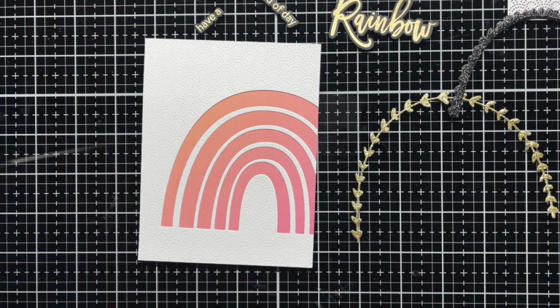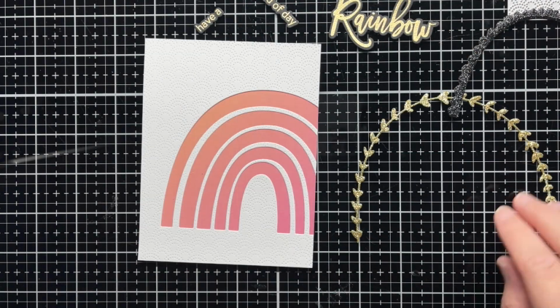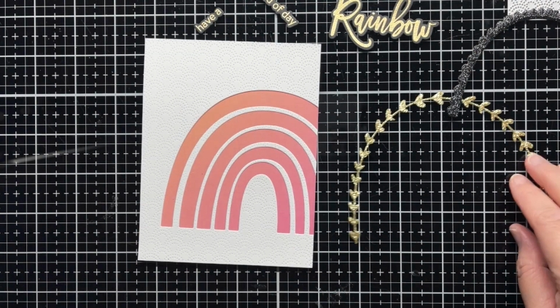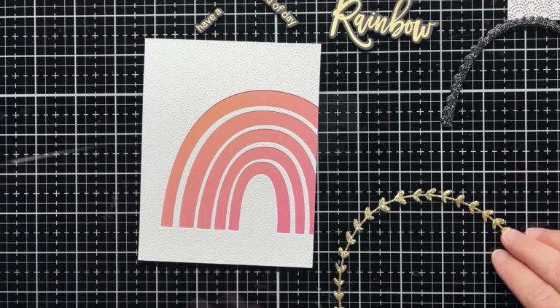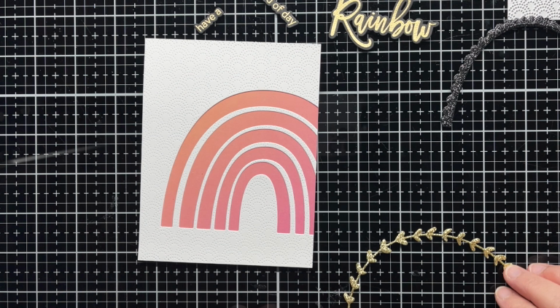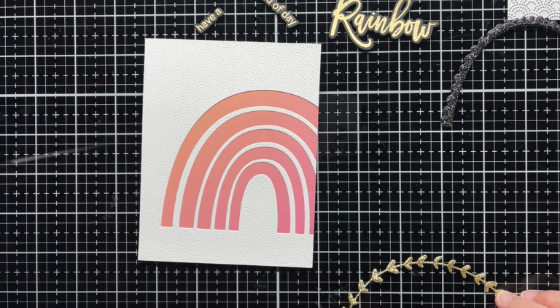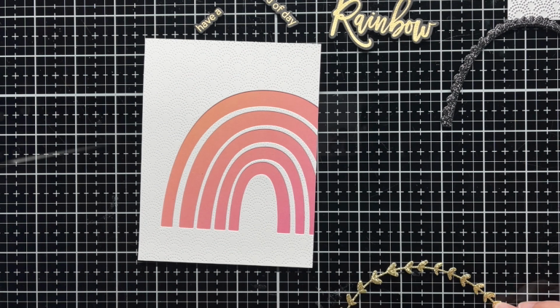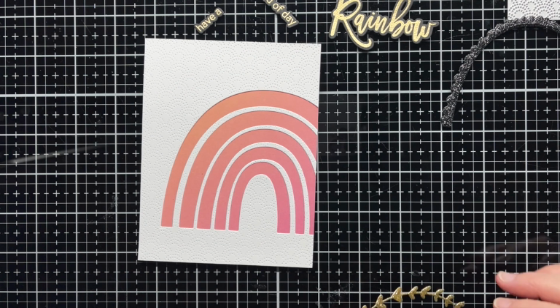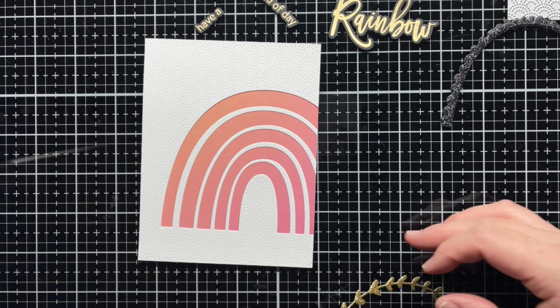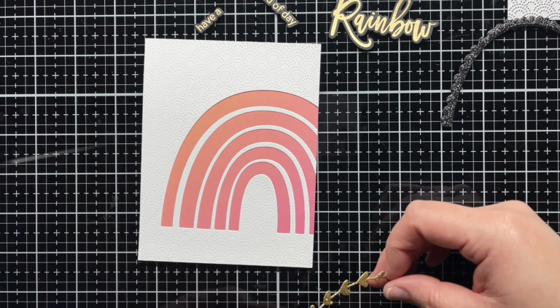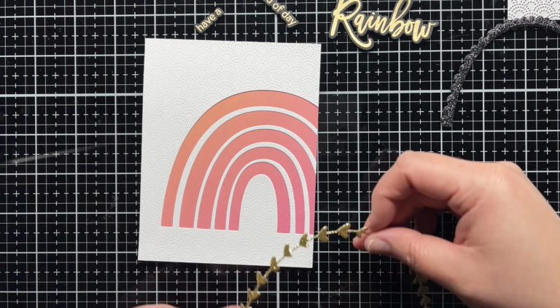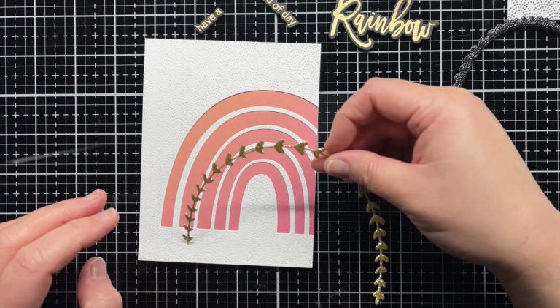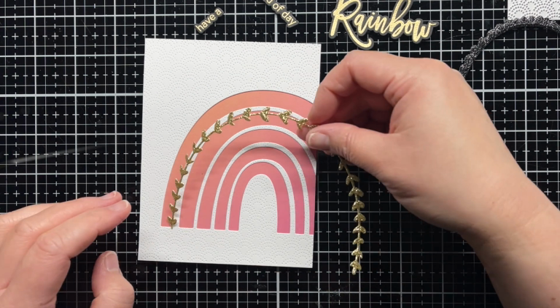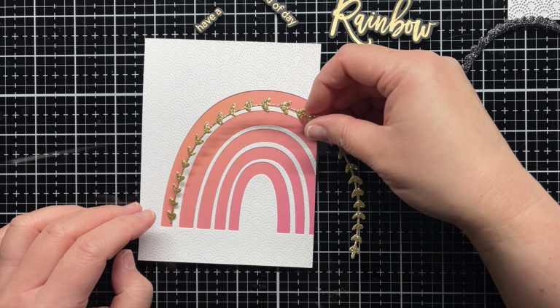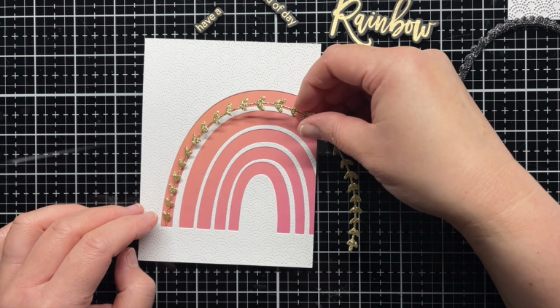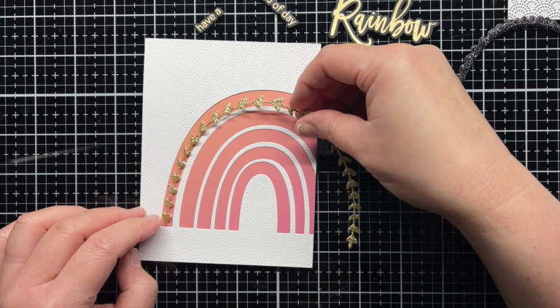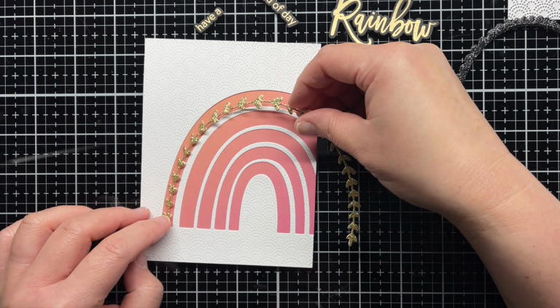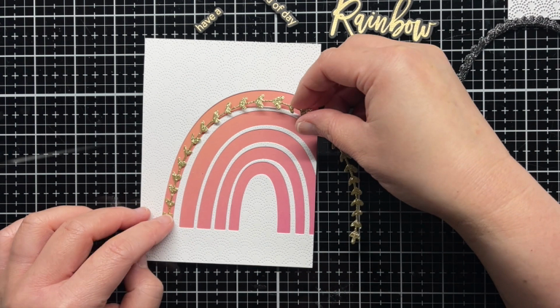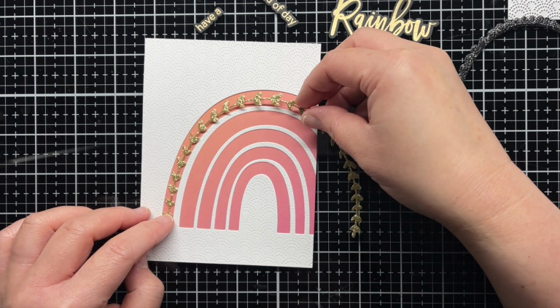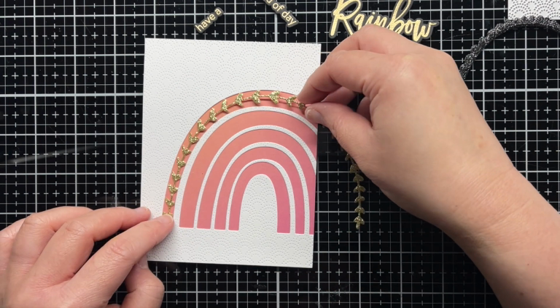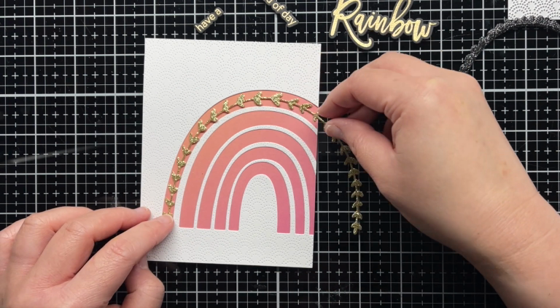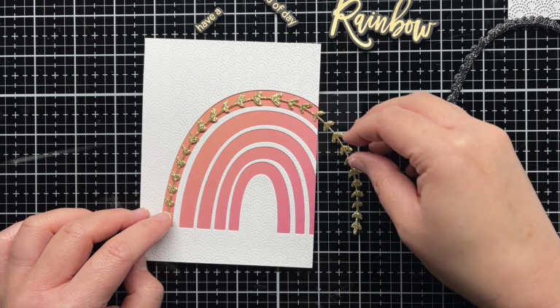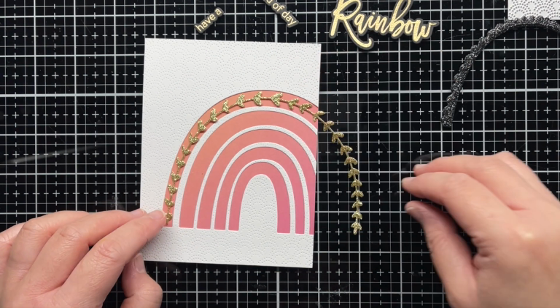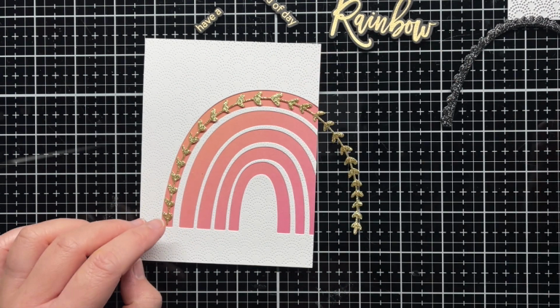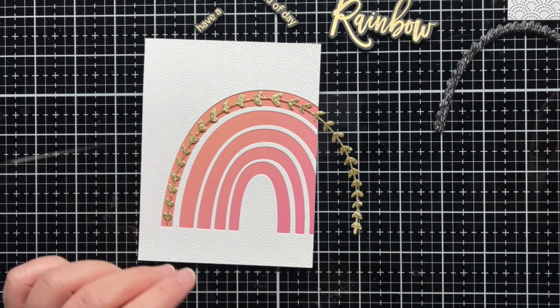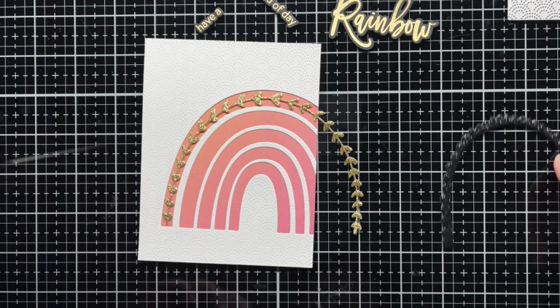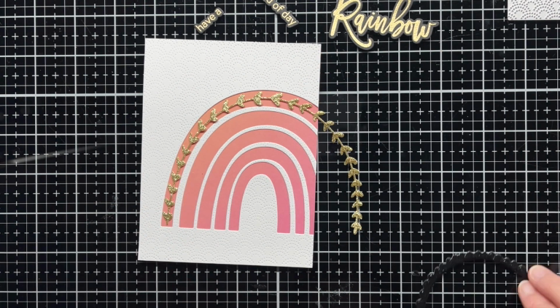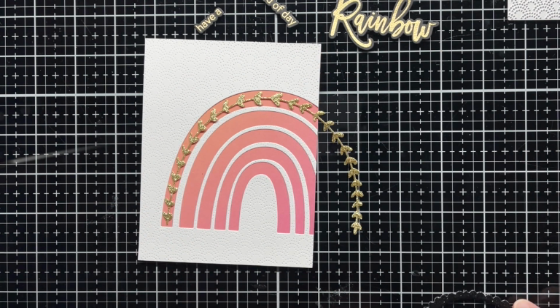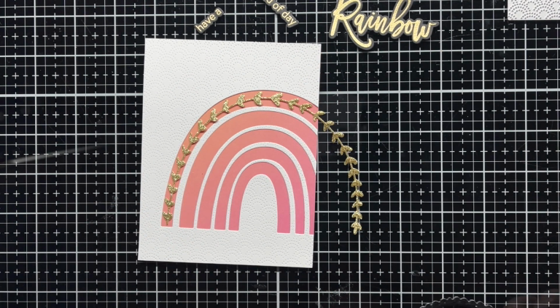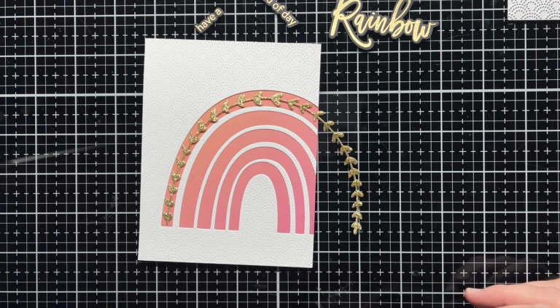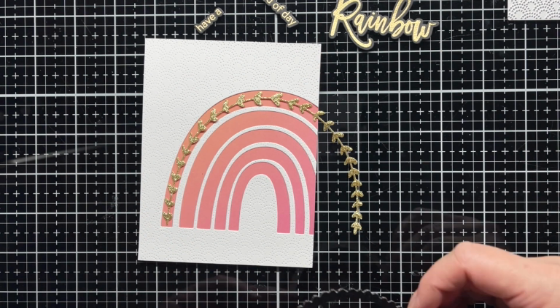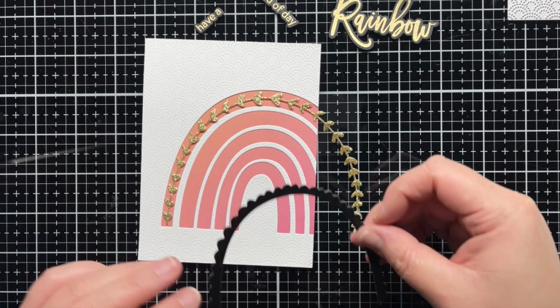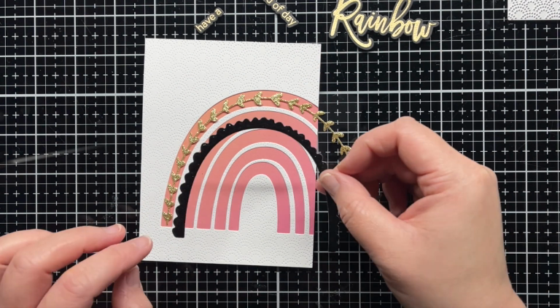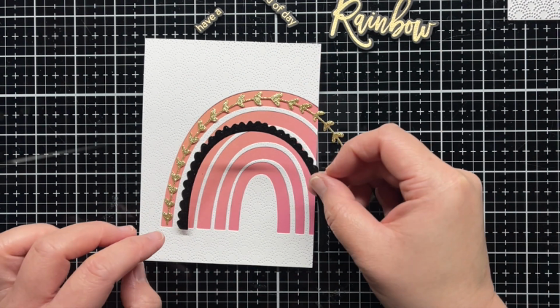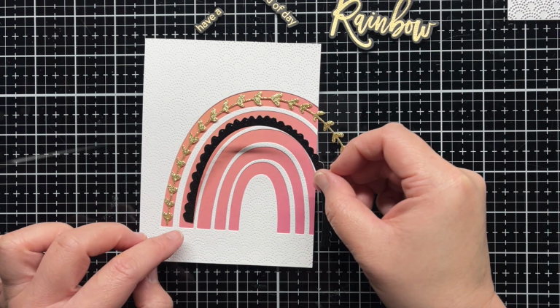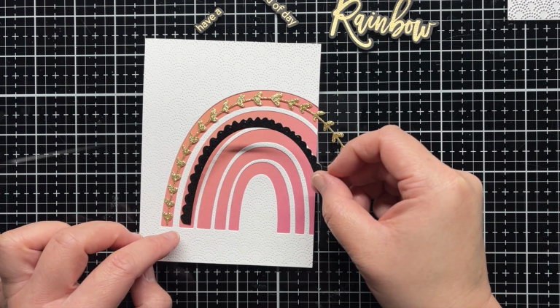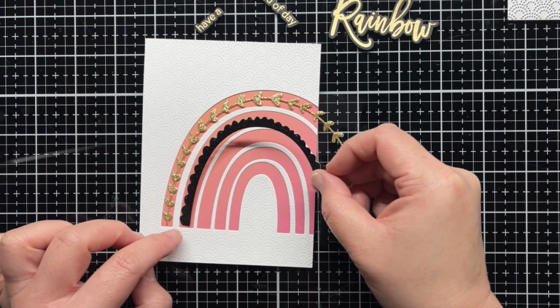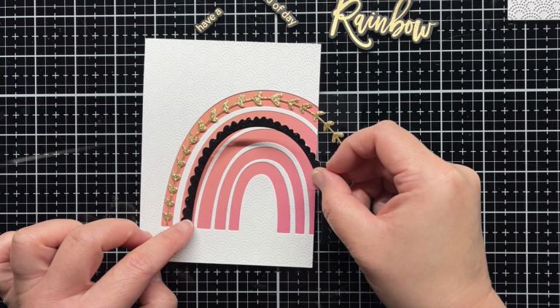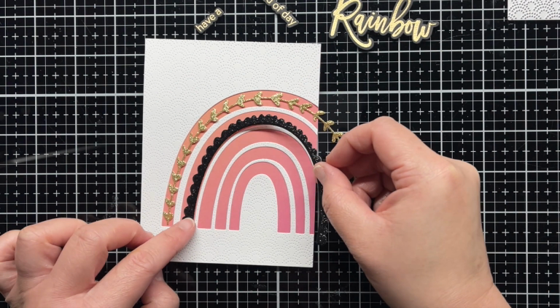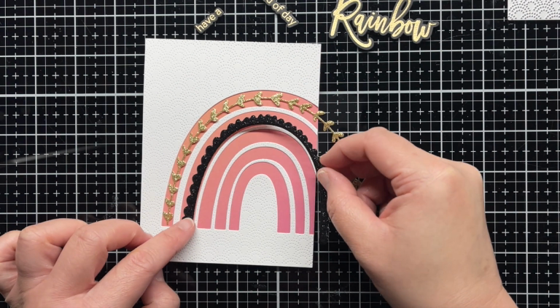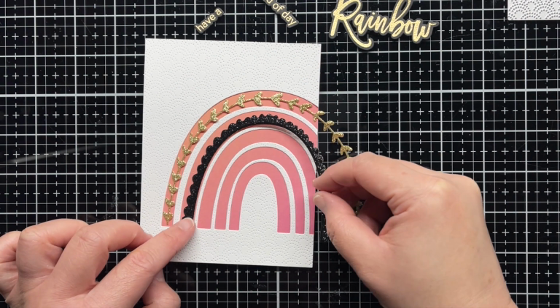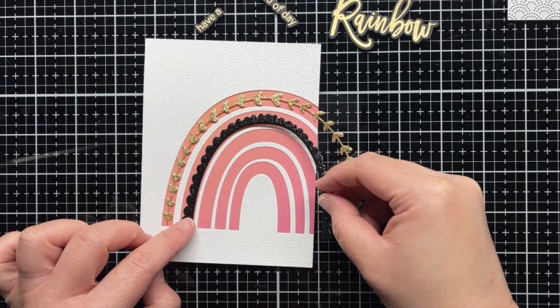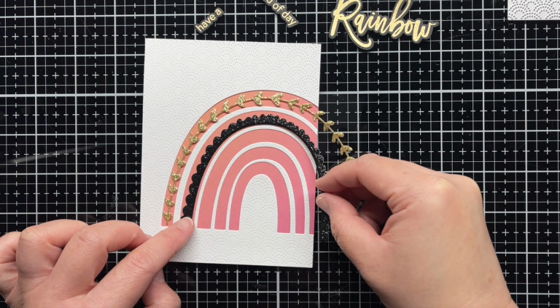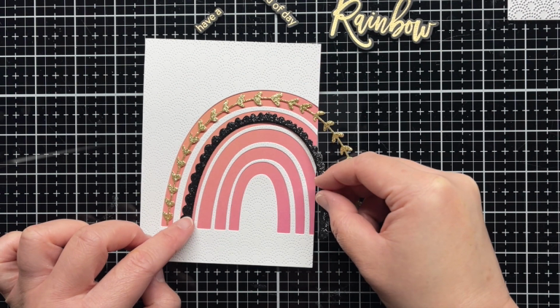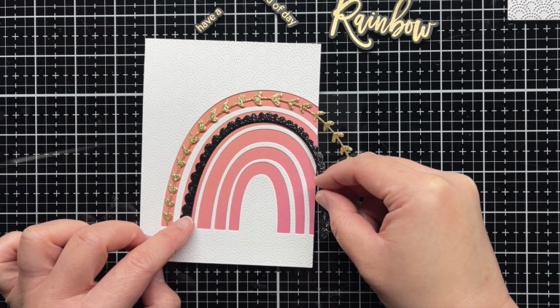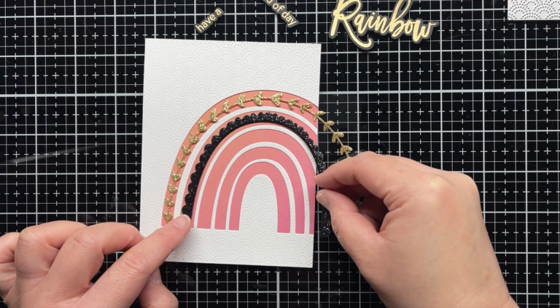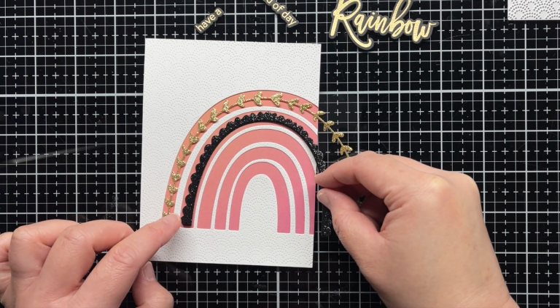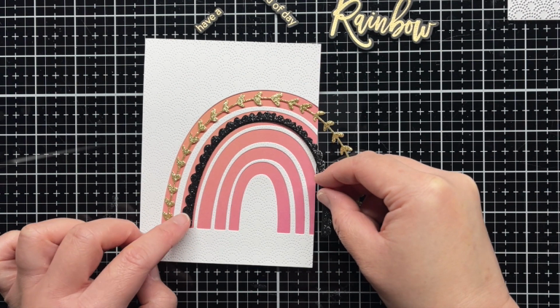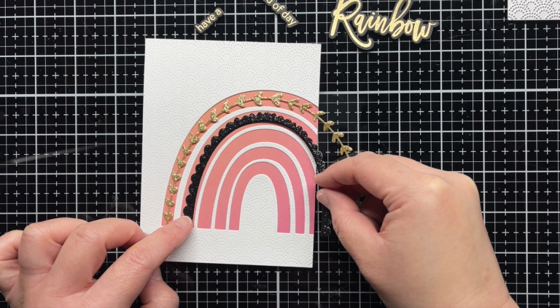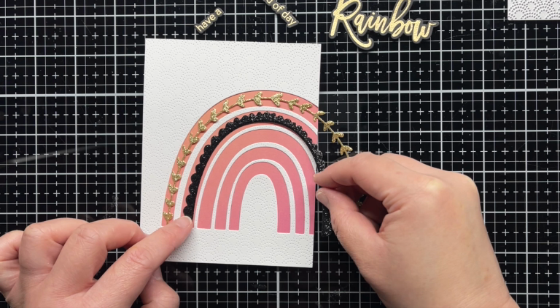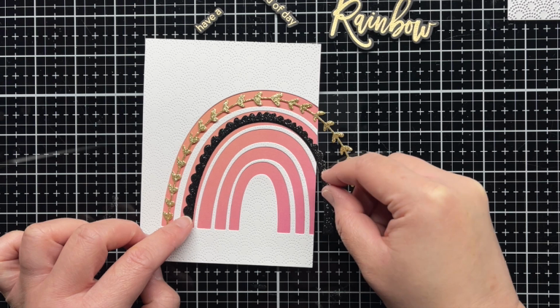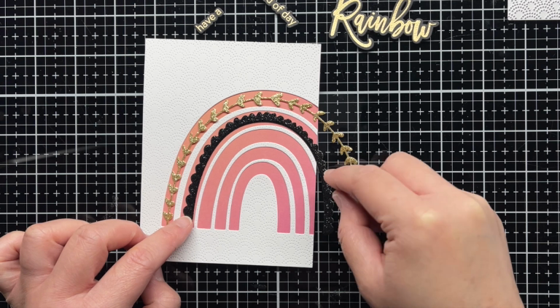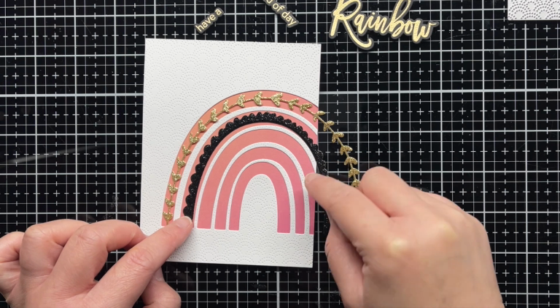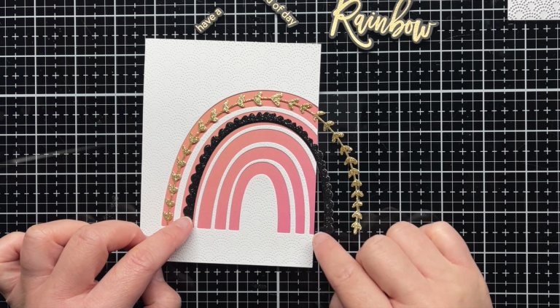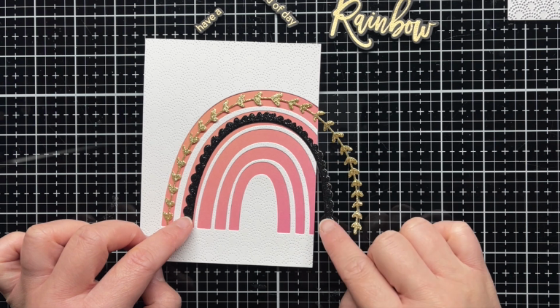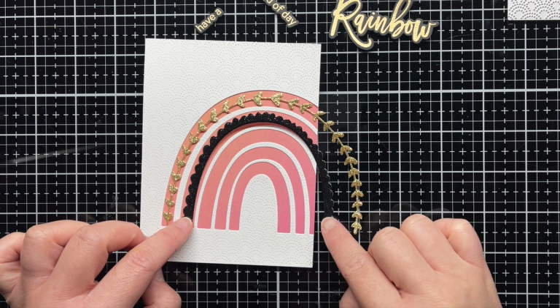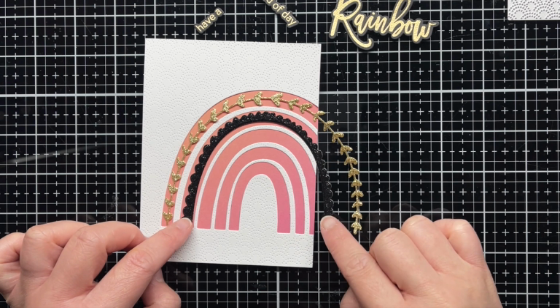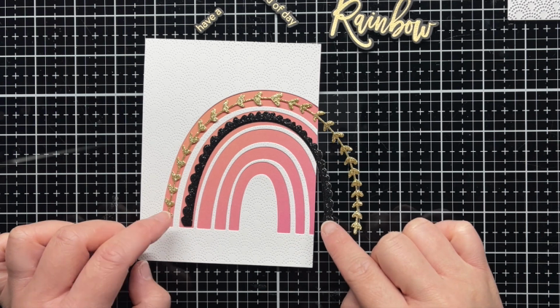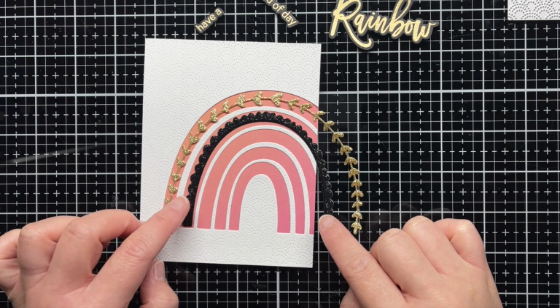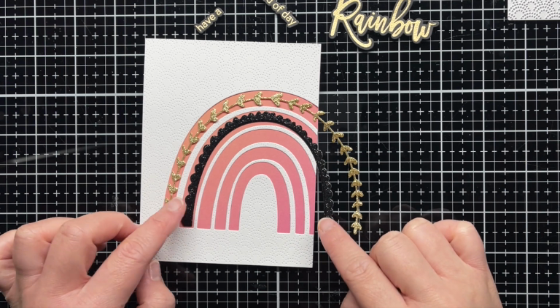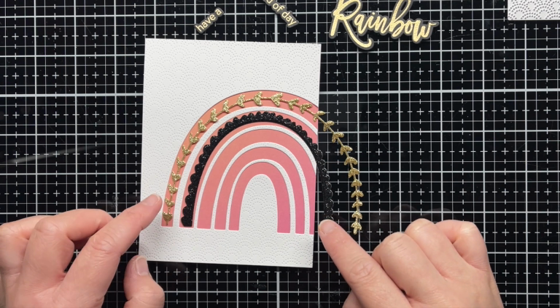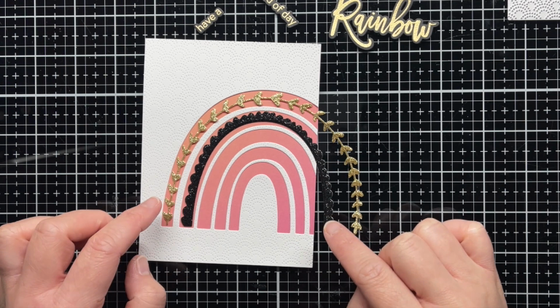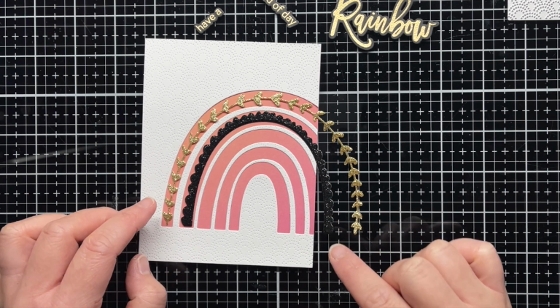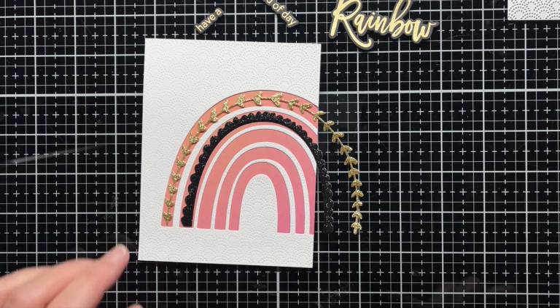I love pink and coral with black and gold, so I die cut the accents from the Rainbow Accents die set from black glitter and gold metallic glitter cardstock.